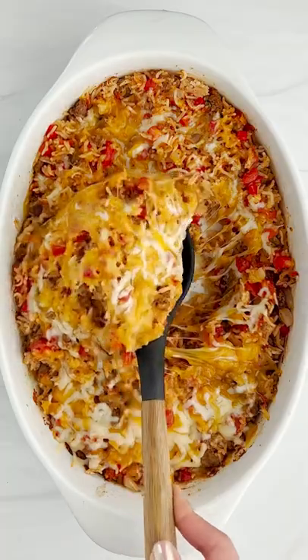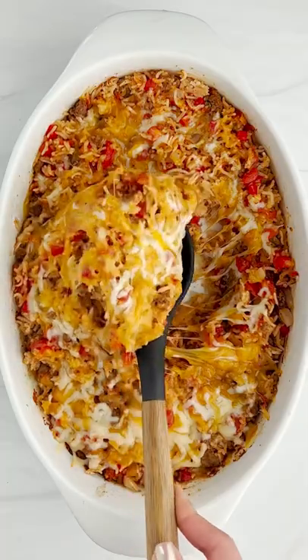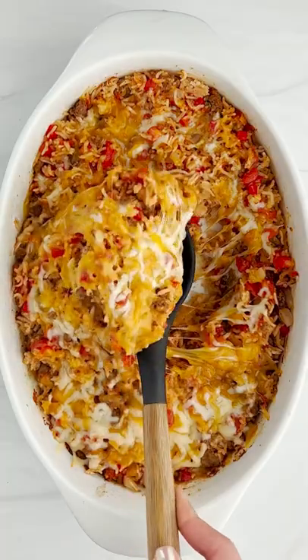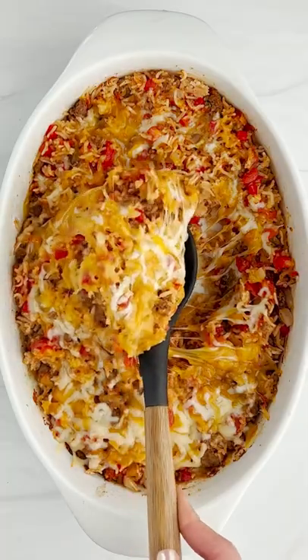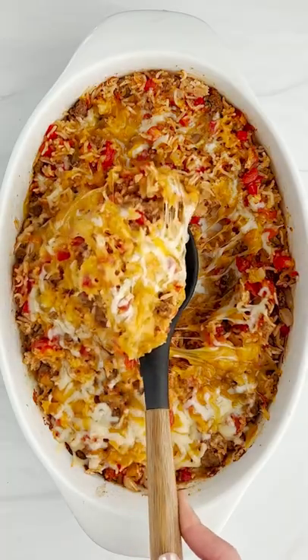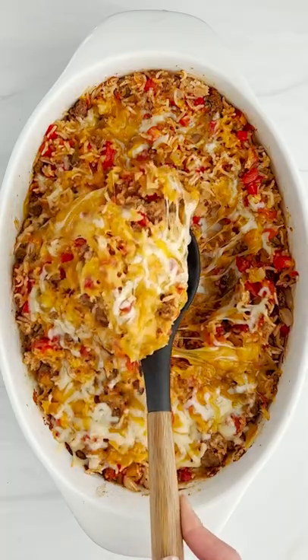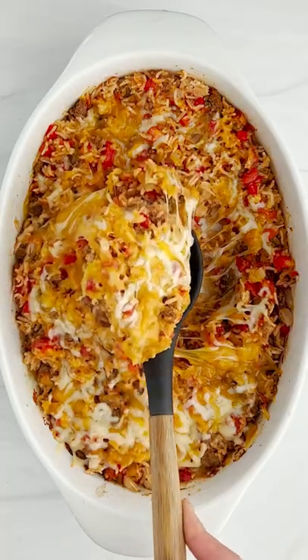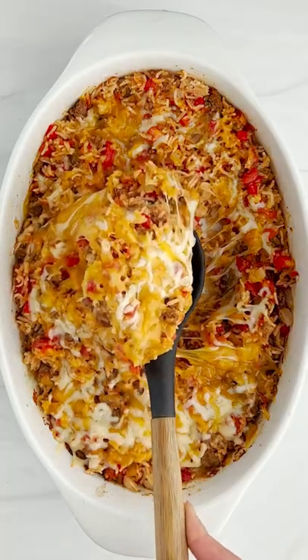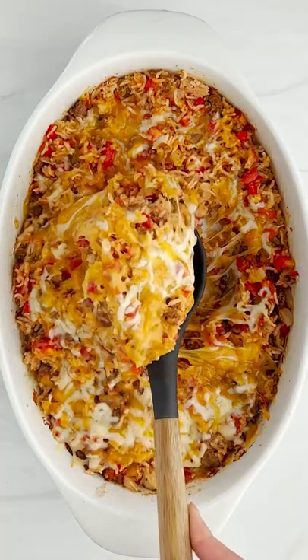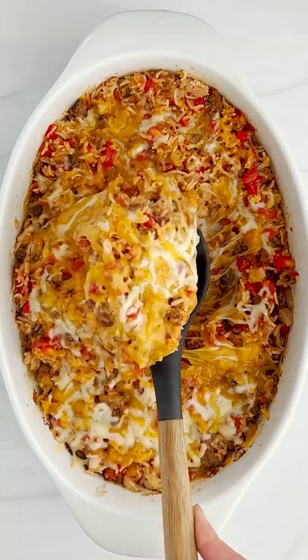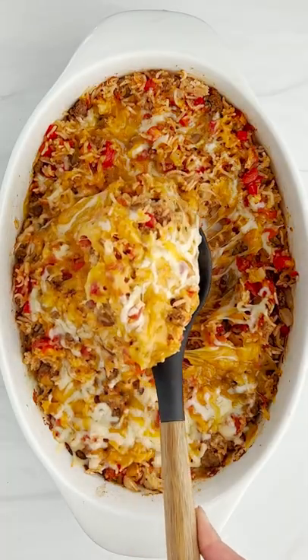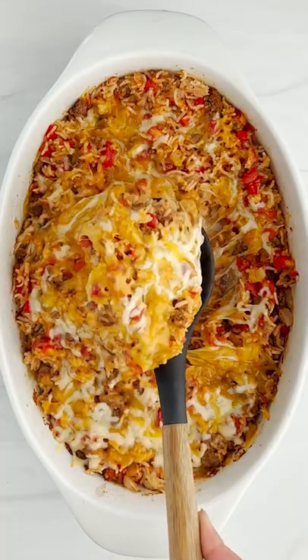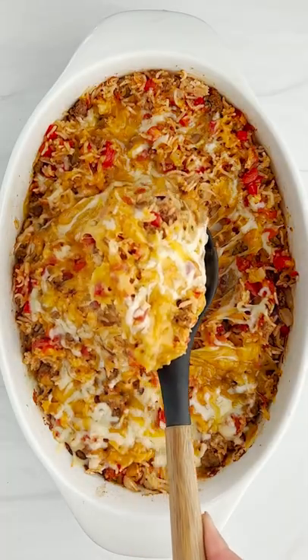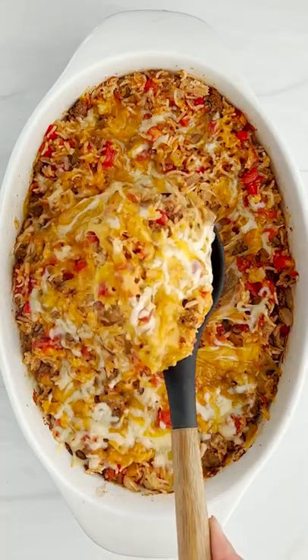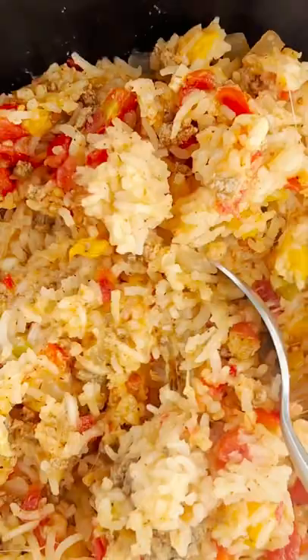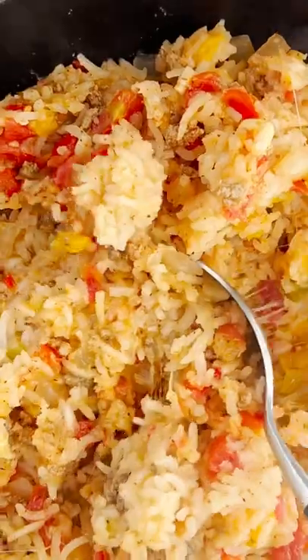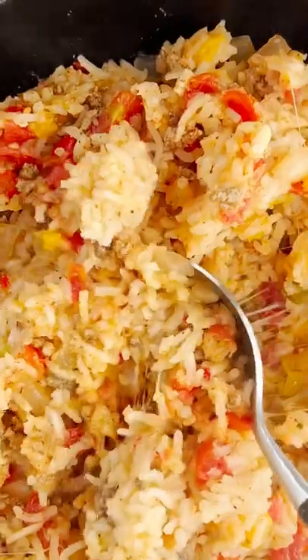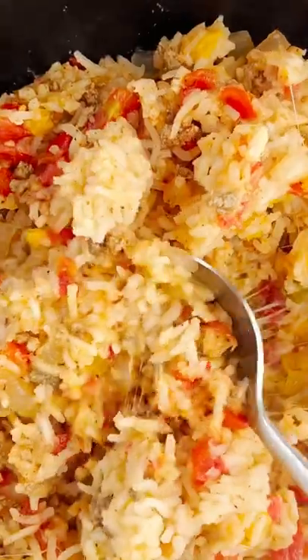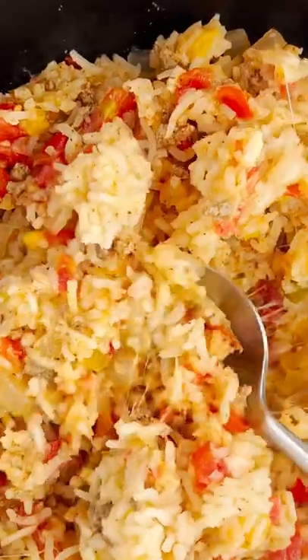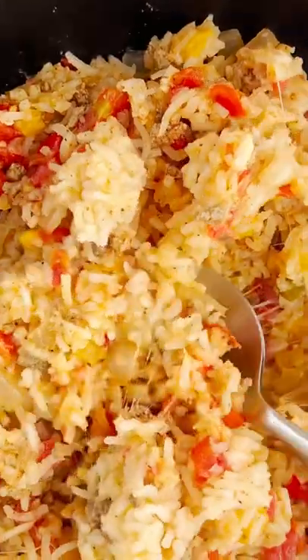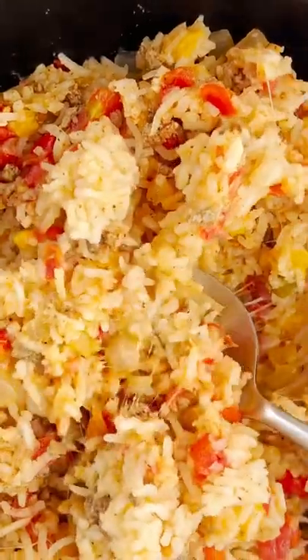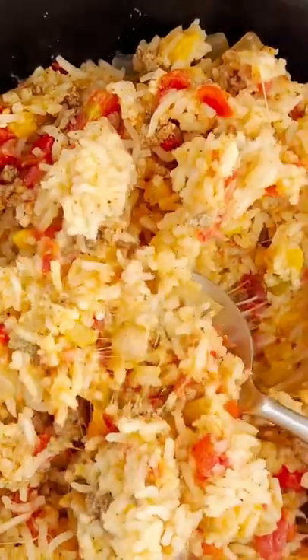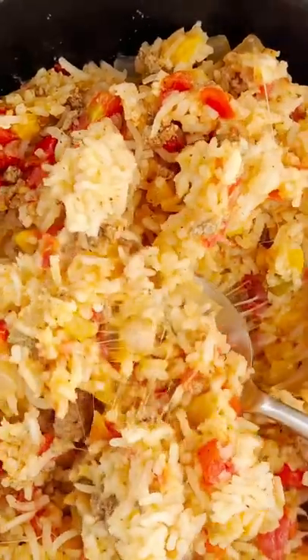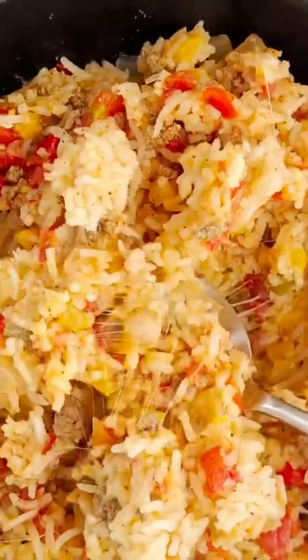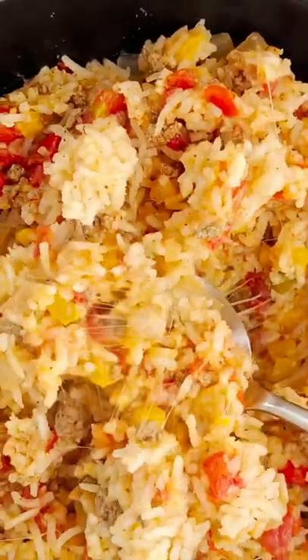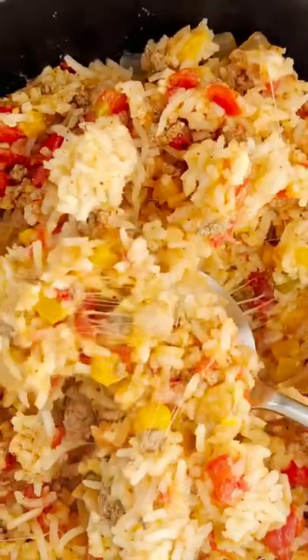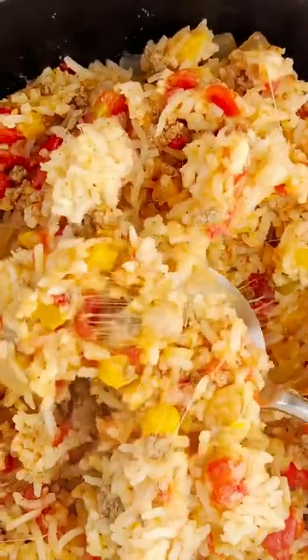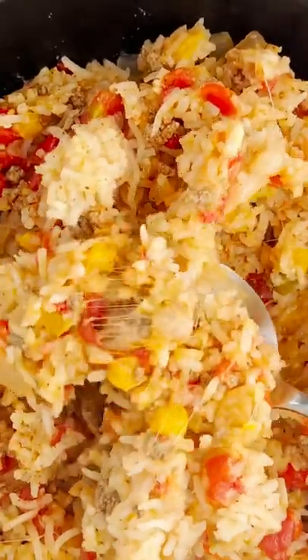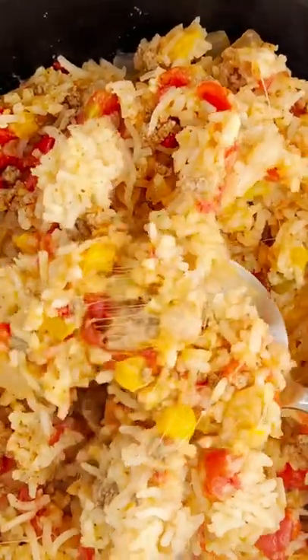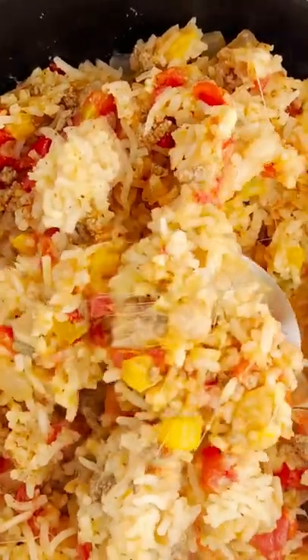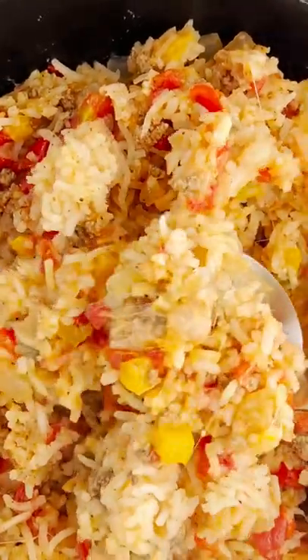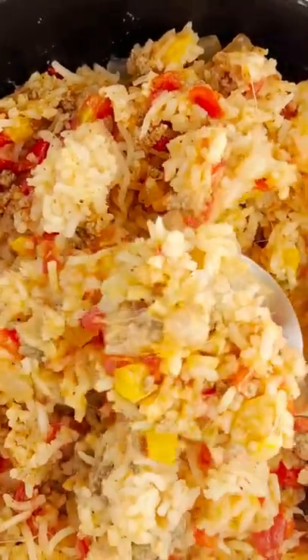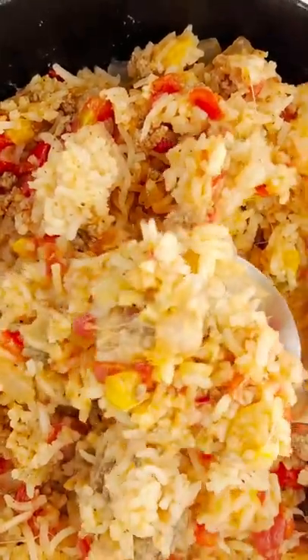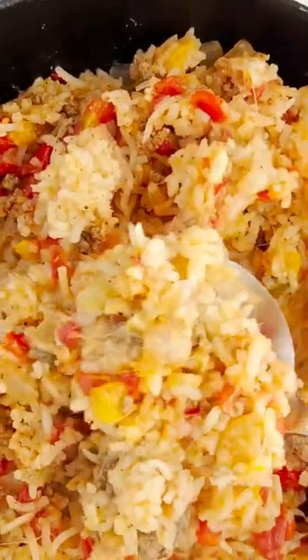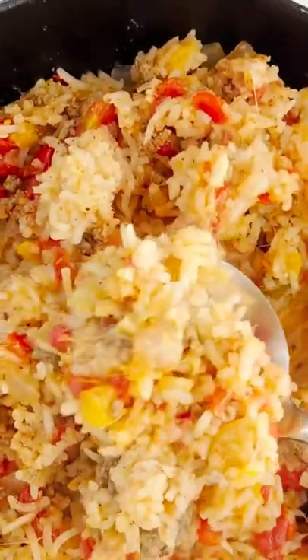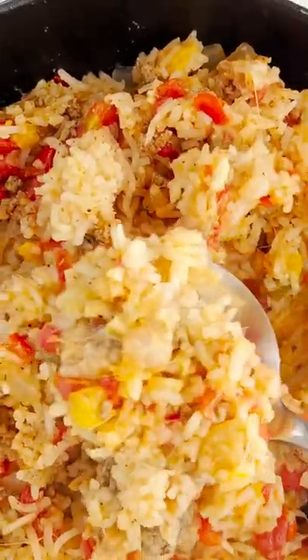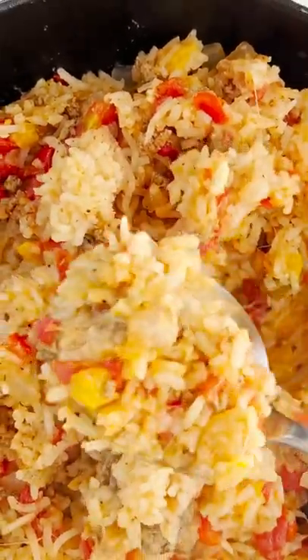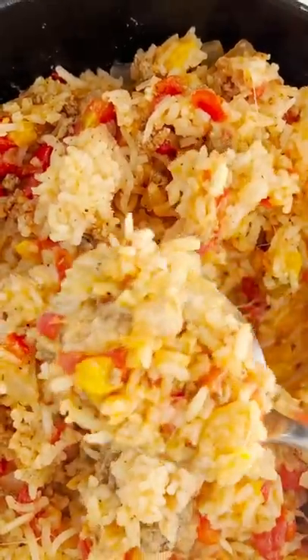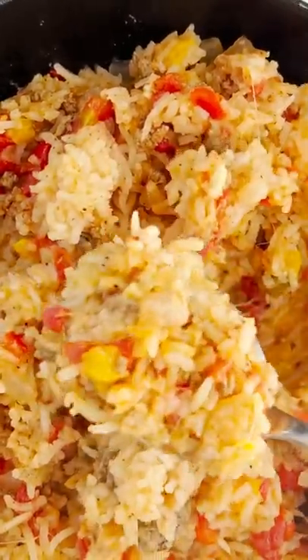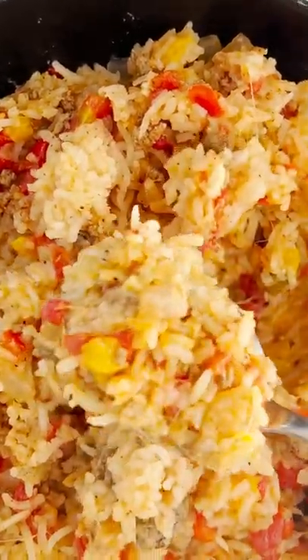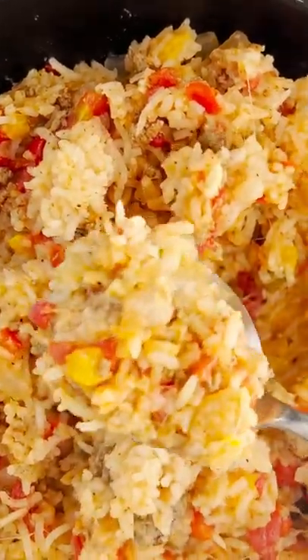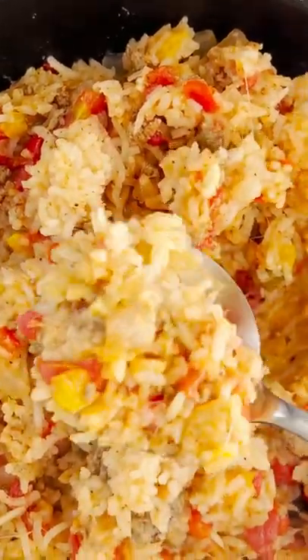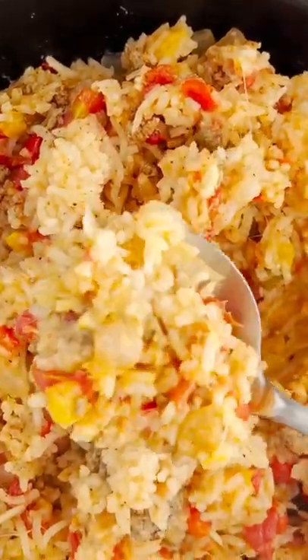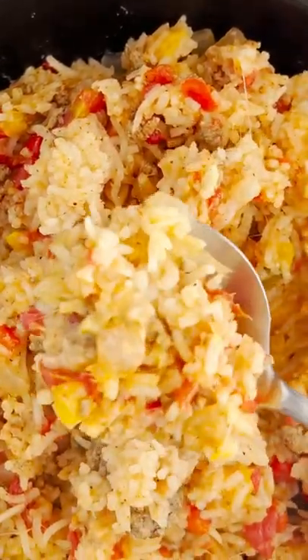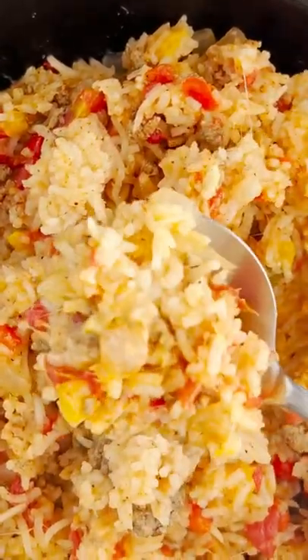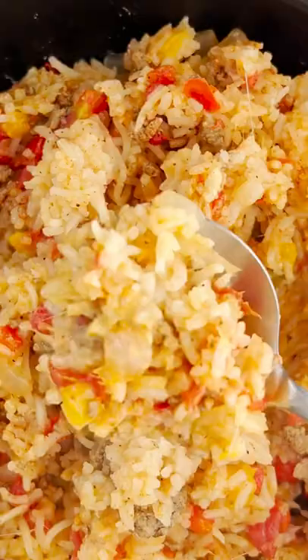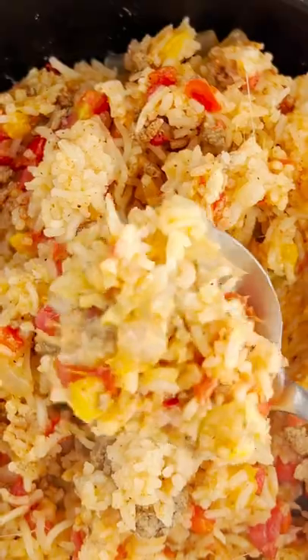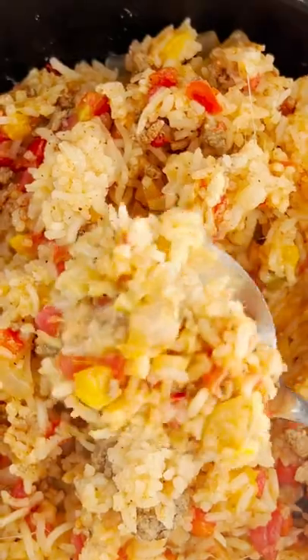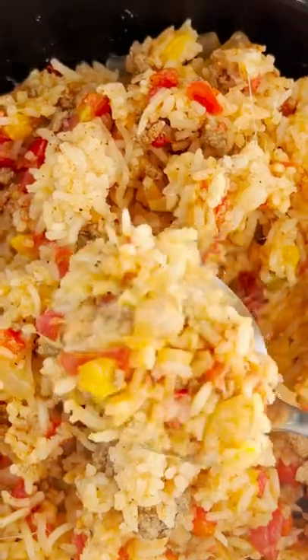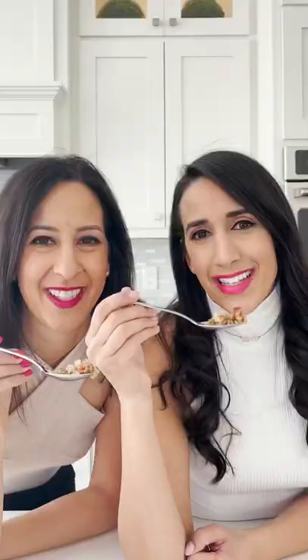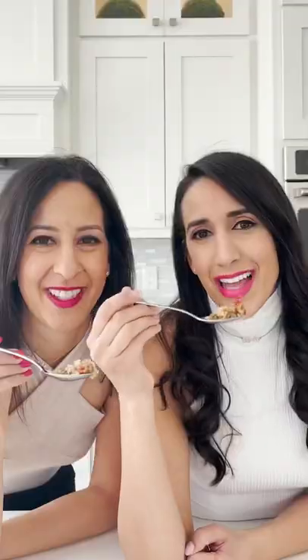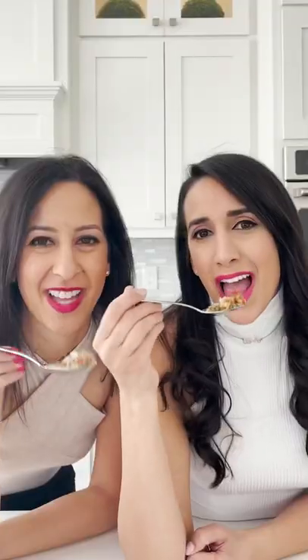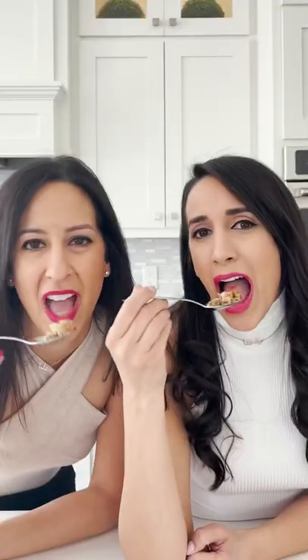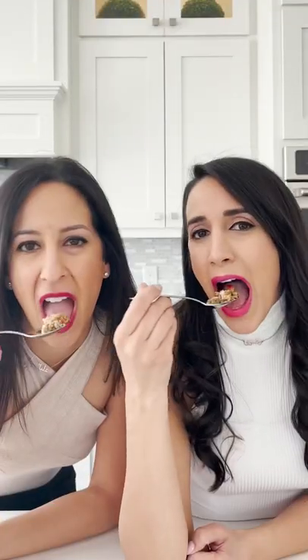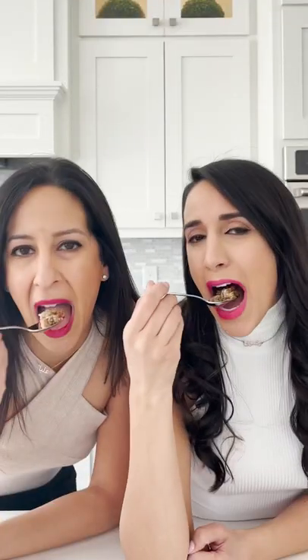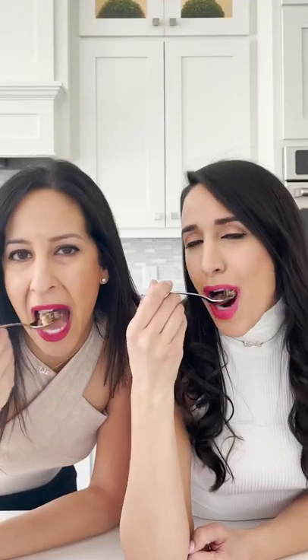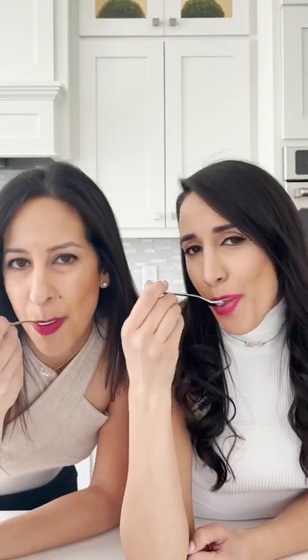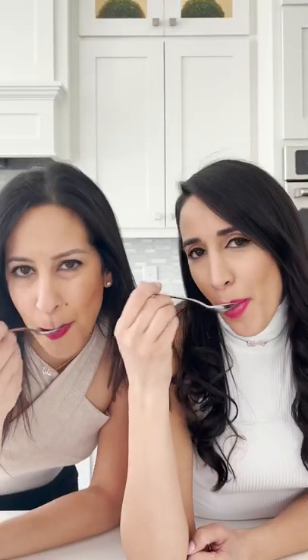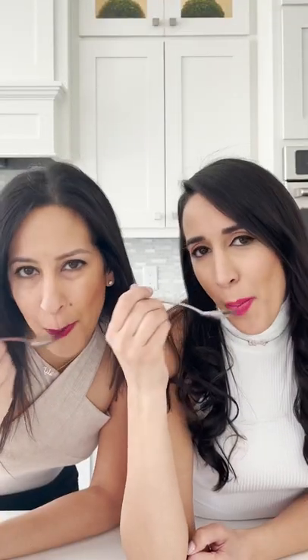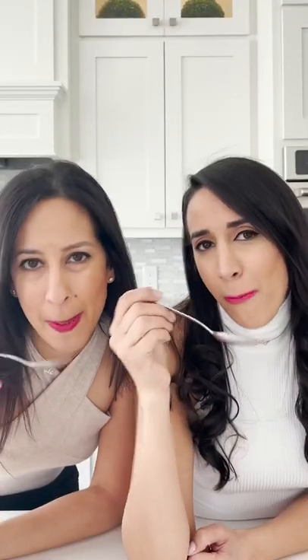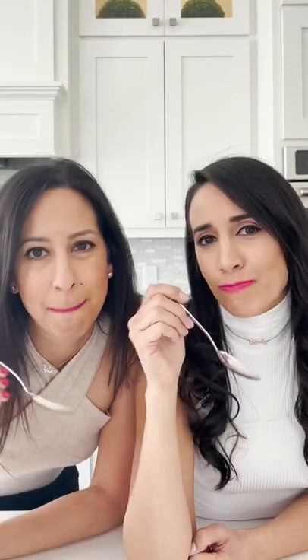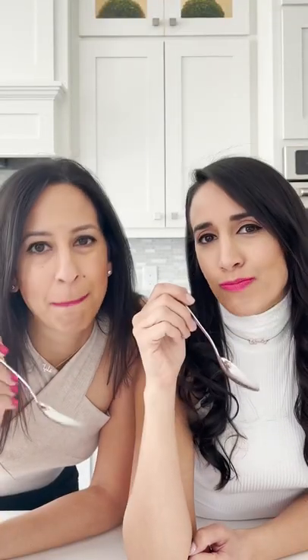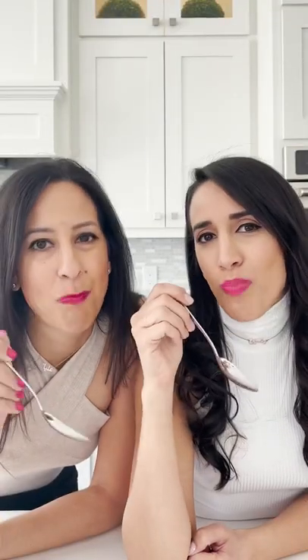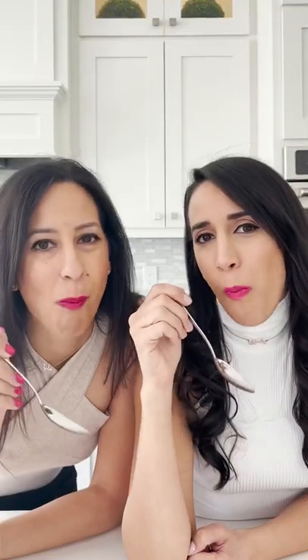I mean this is literally the pepper inside of the stuffed pepper, which makes absolutely no sense. Yes, it's just fantastic.